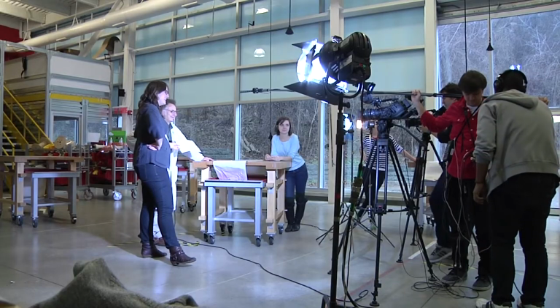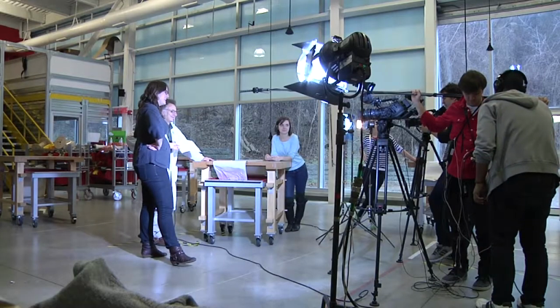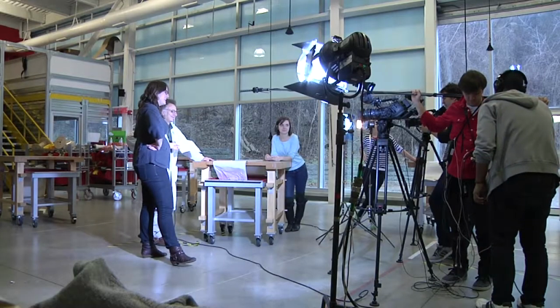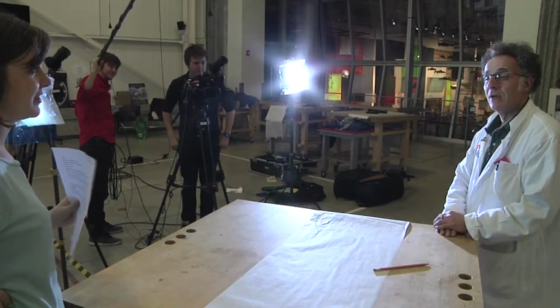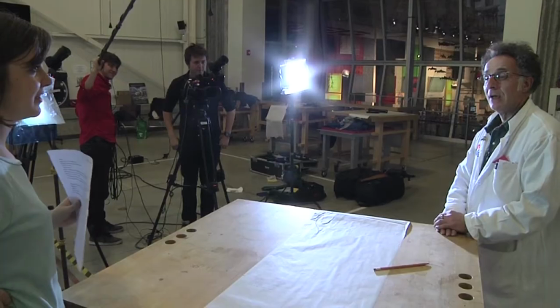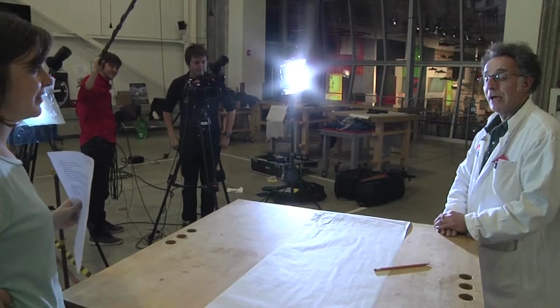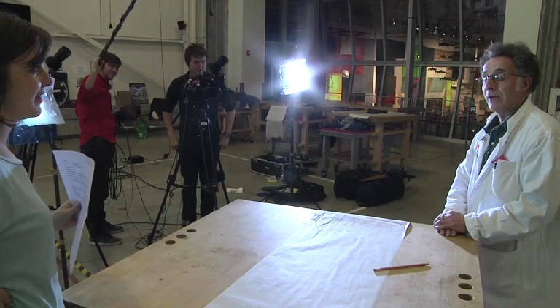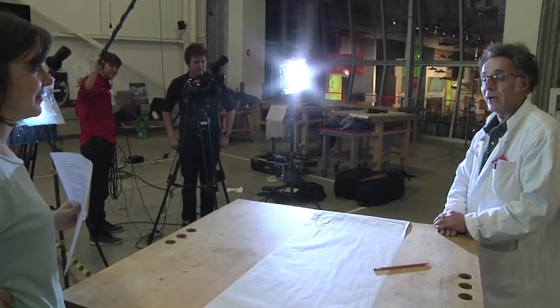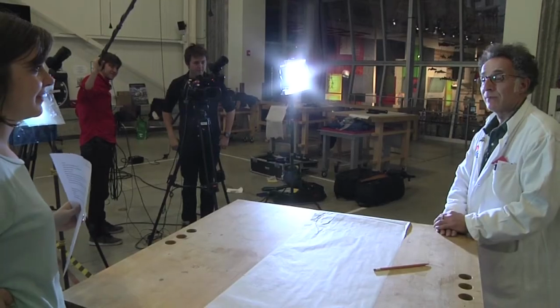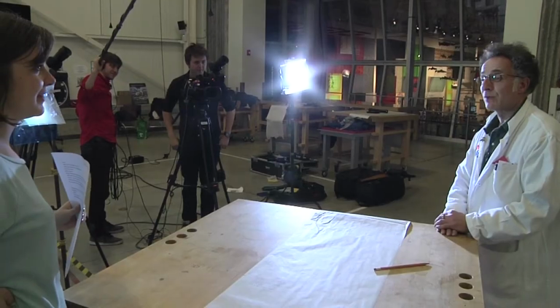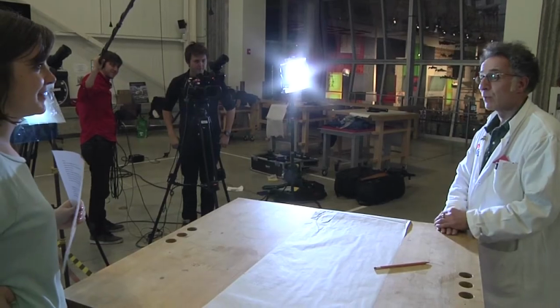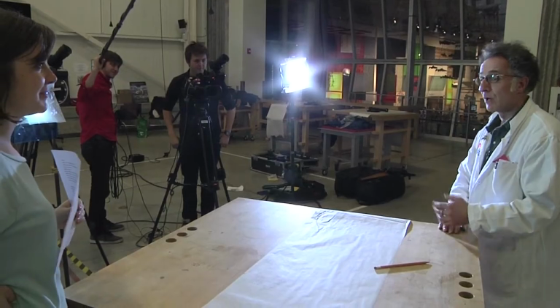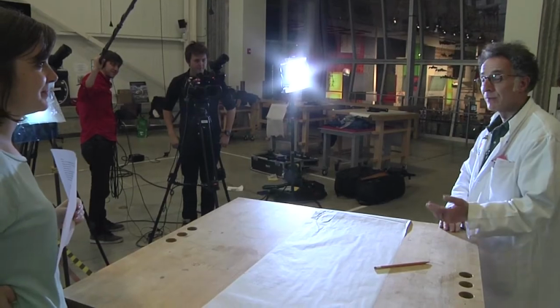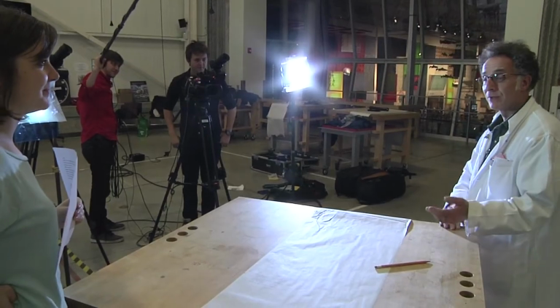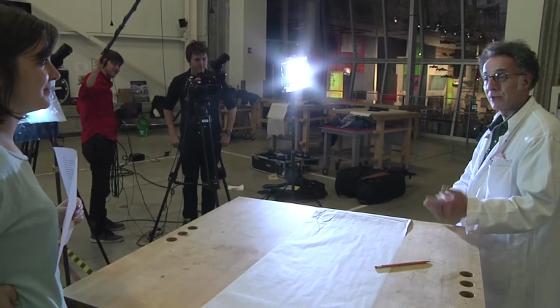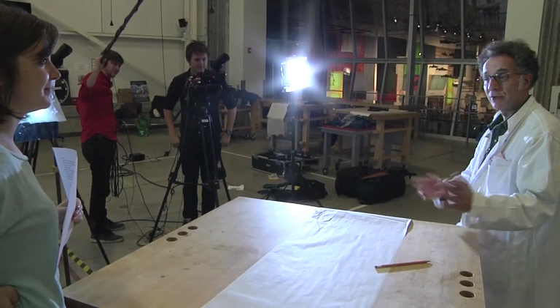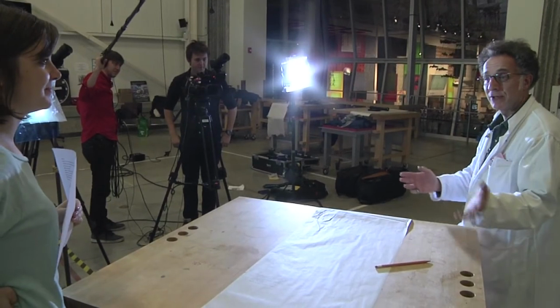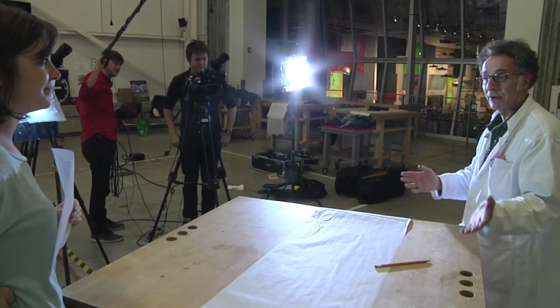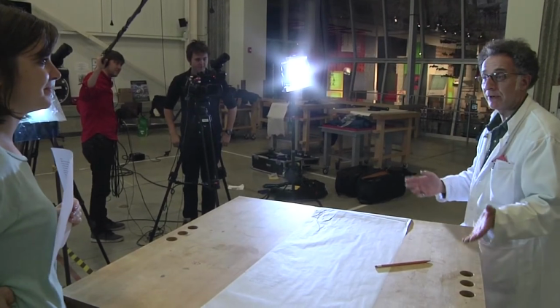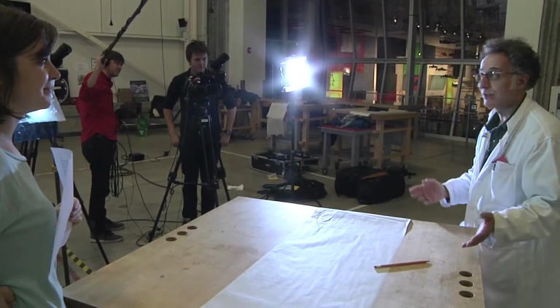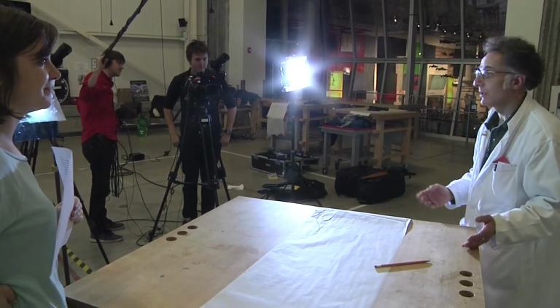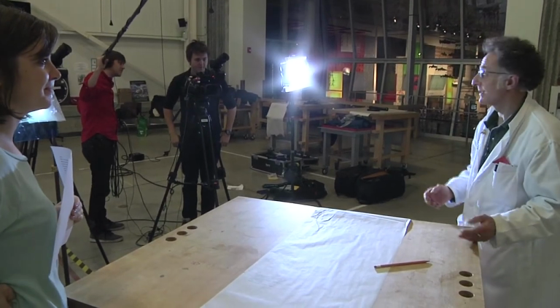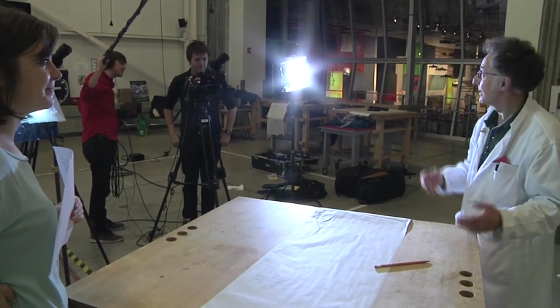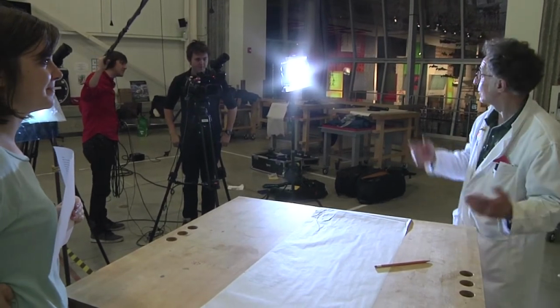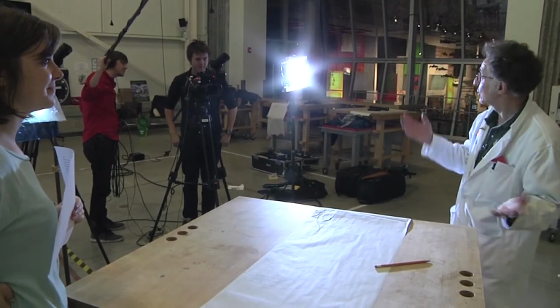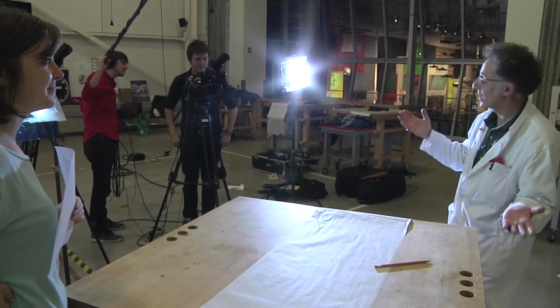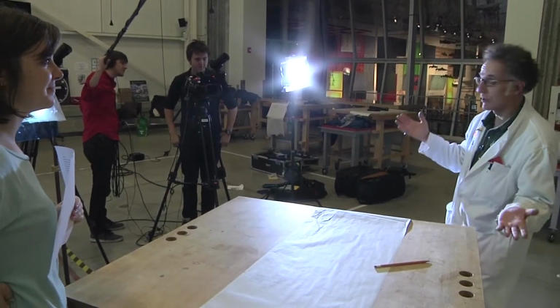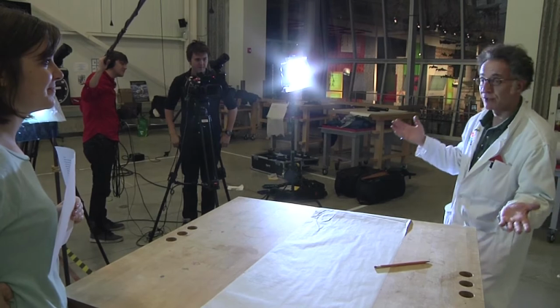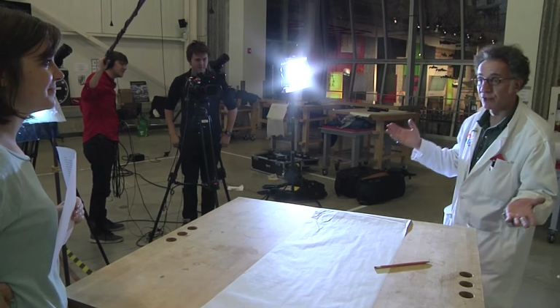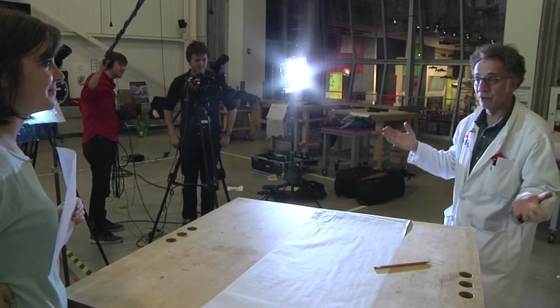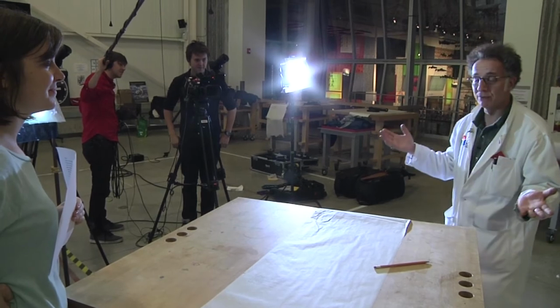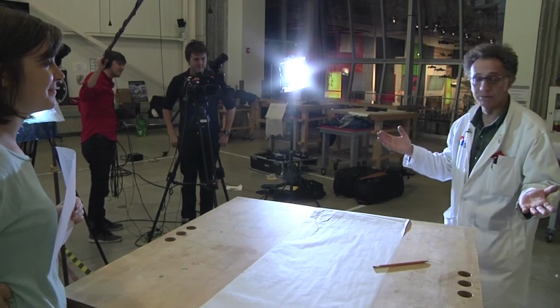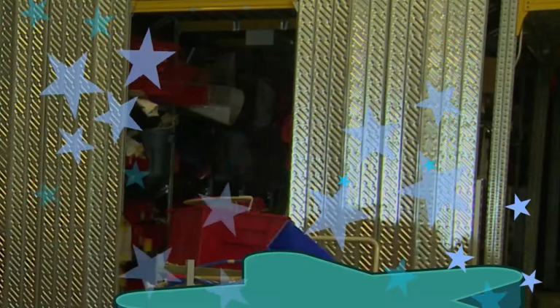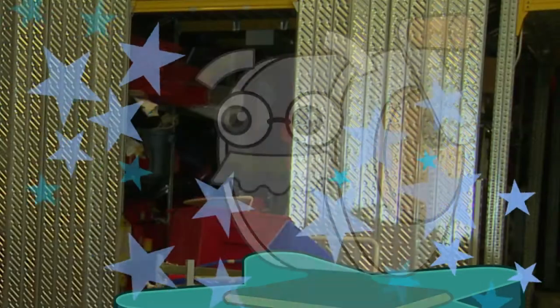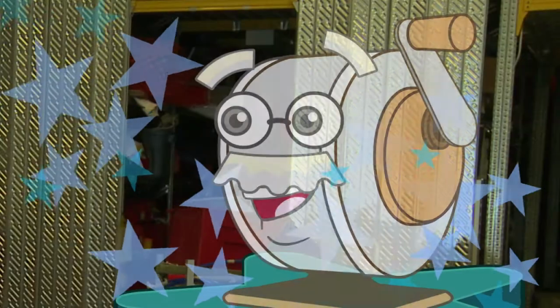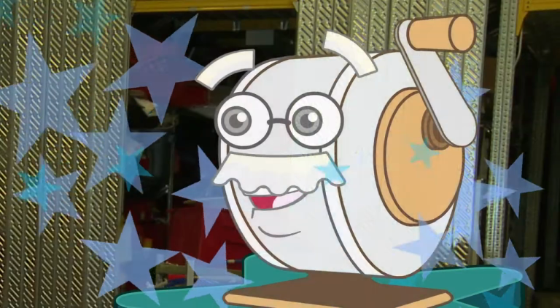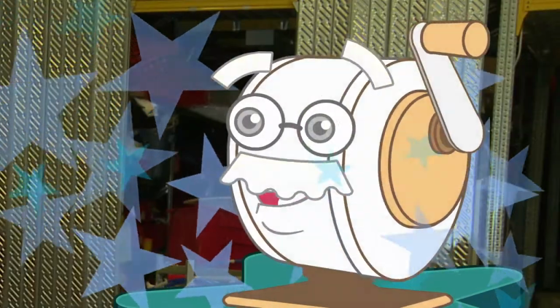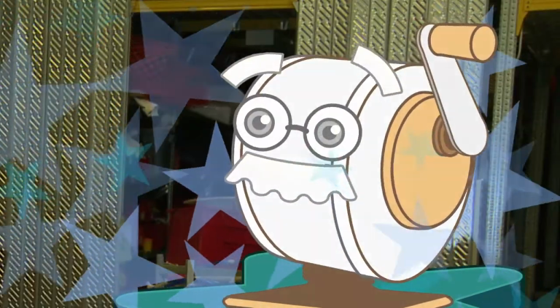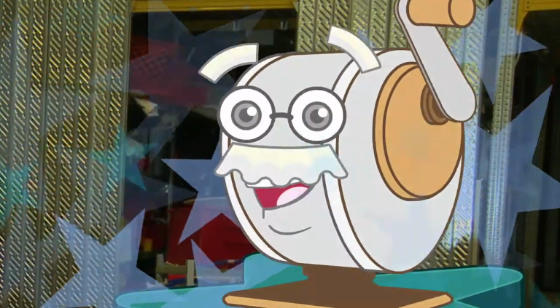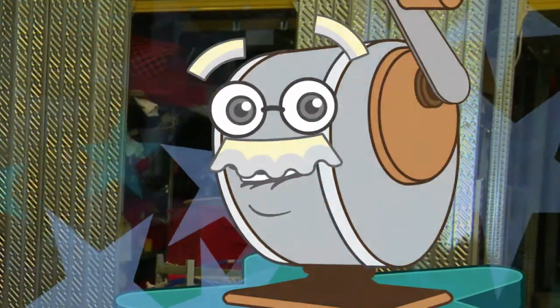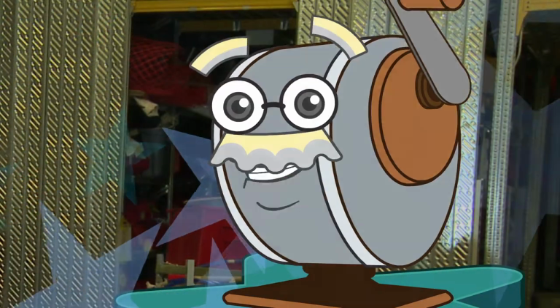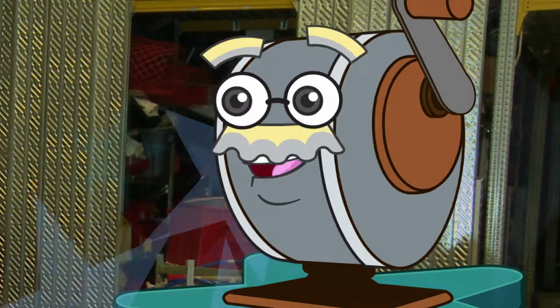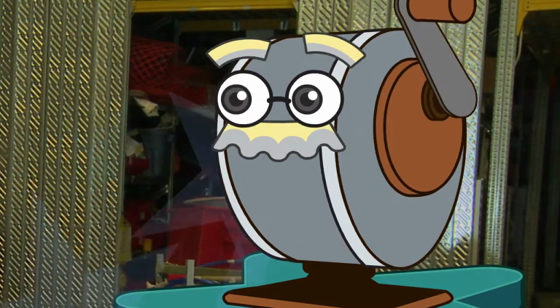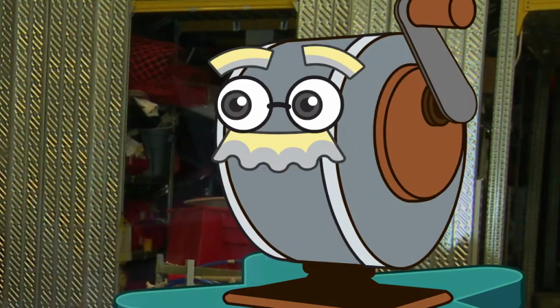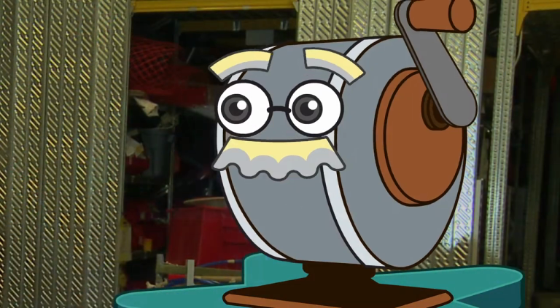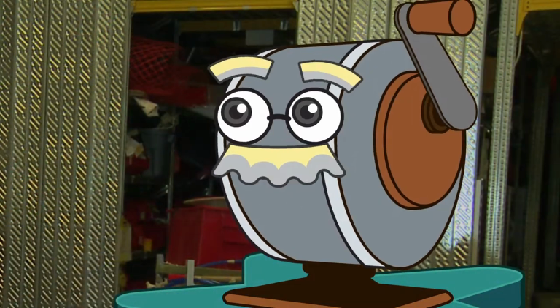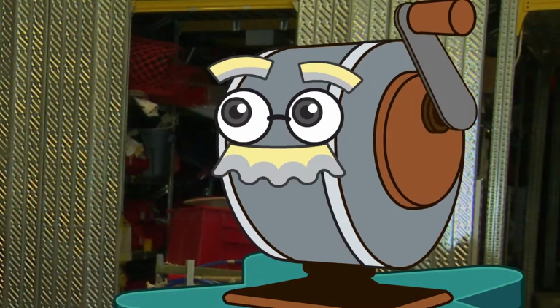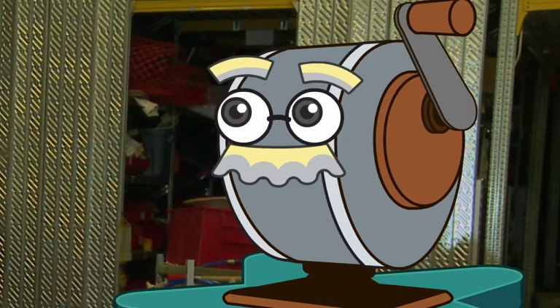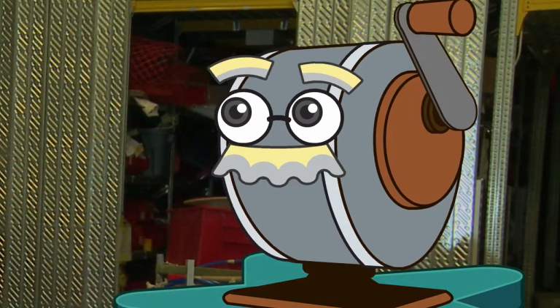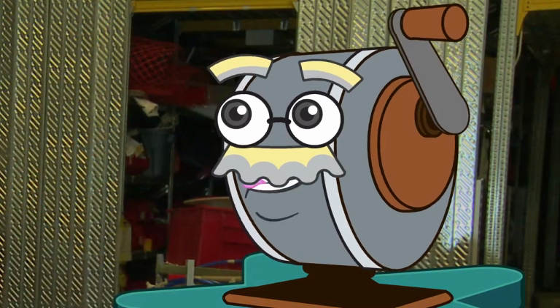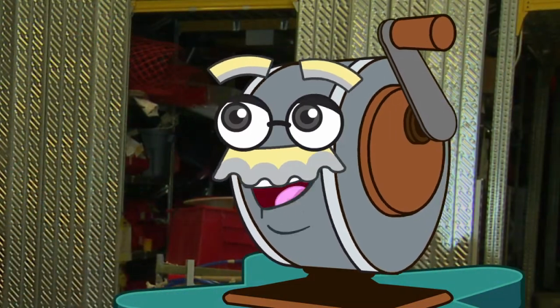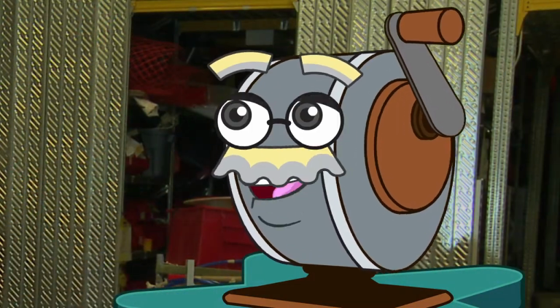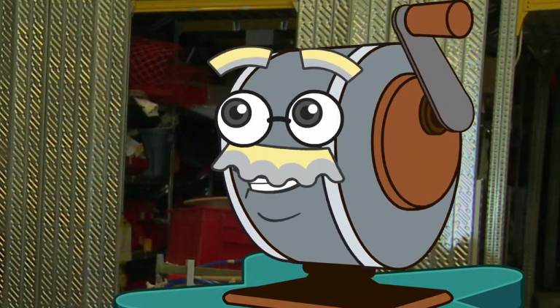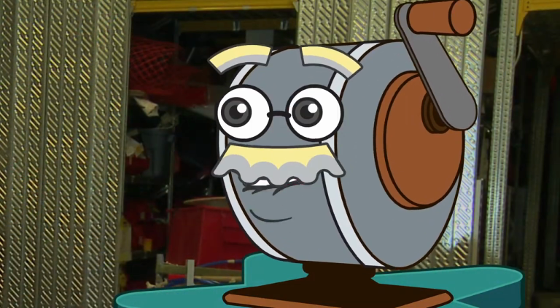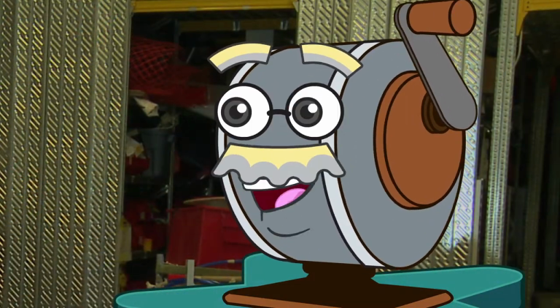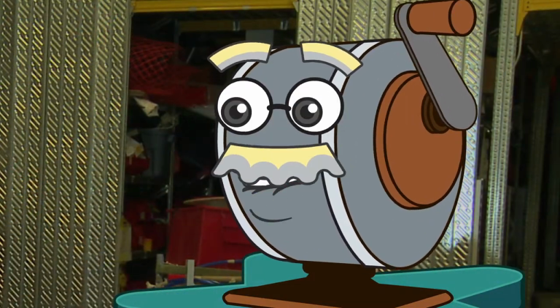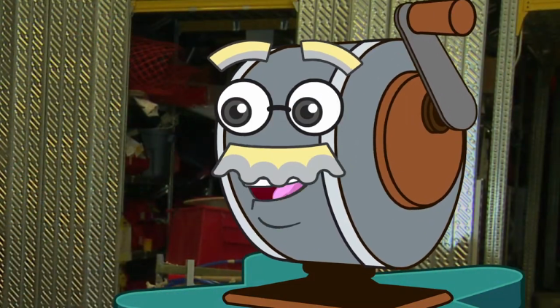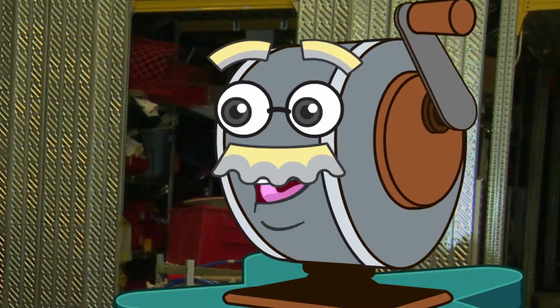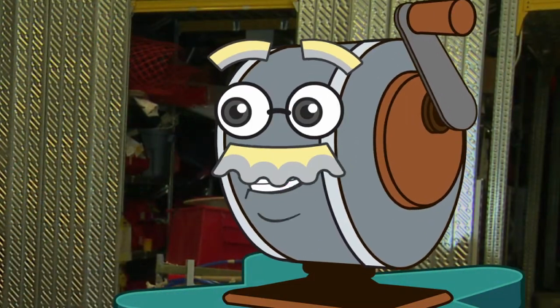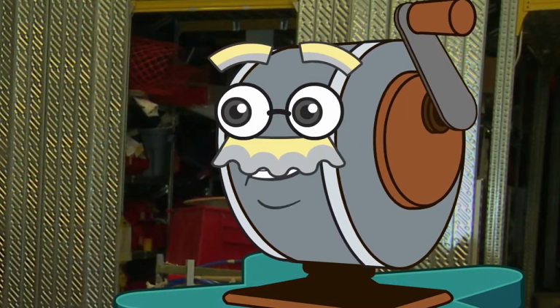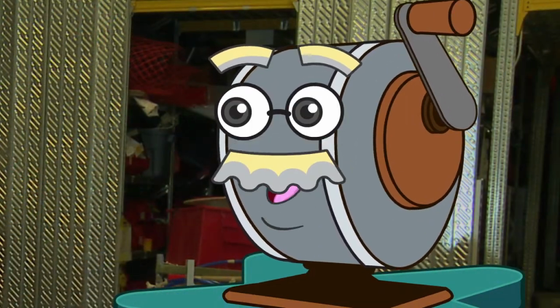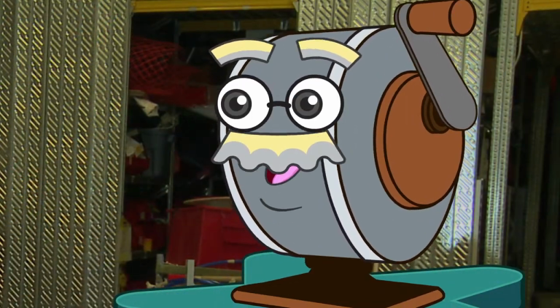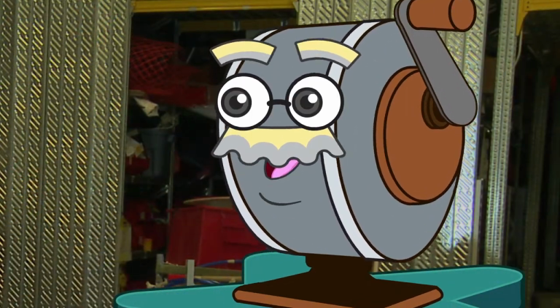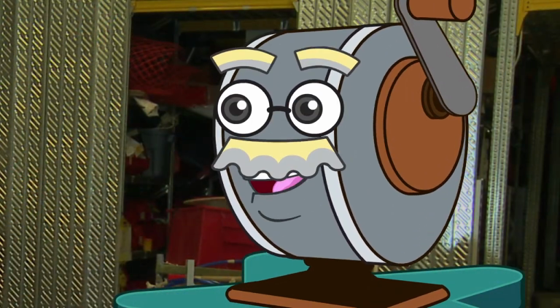Hey Gramps, welcome to the Ontario Science Center's Challenge Zone! Hiya Professor! Thanks for having us!